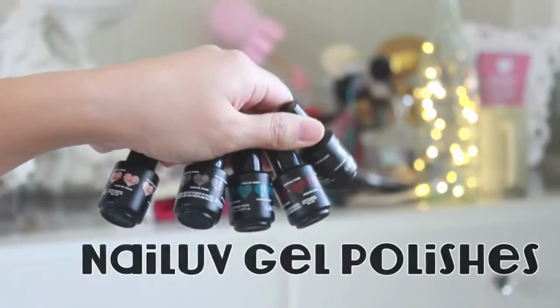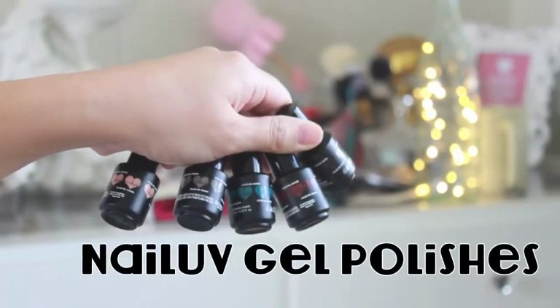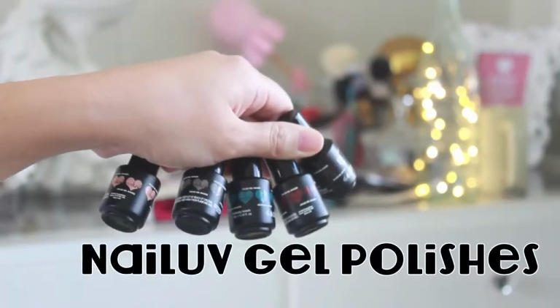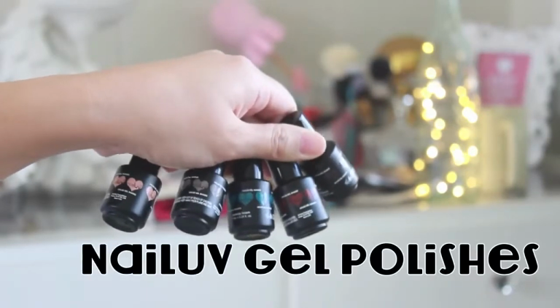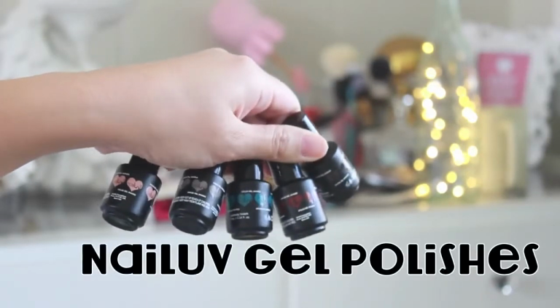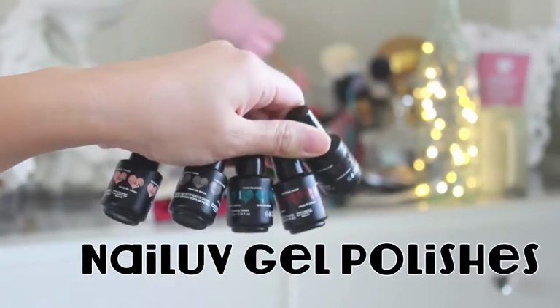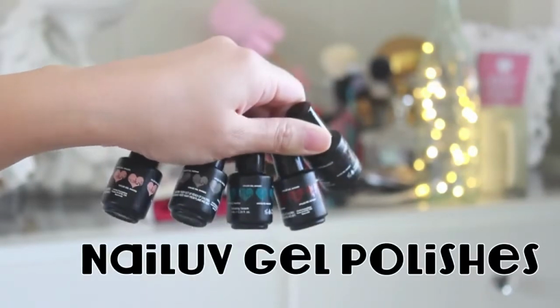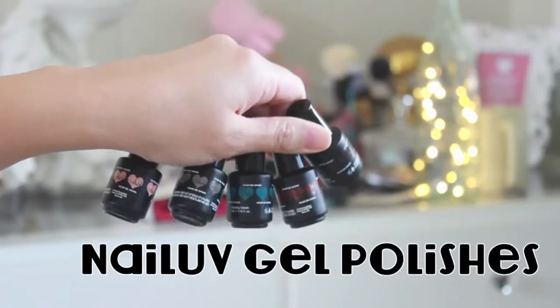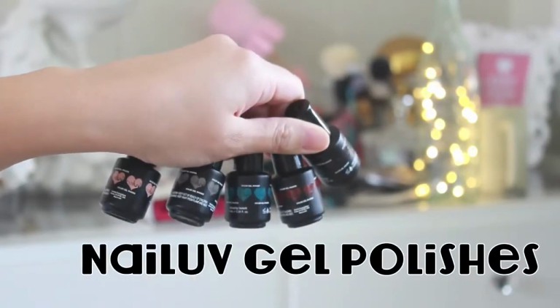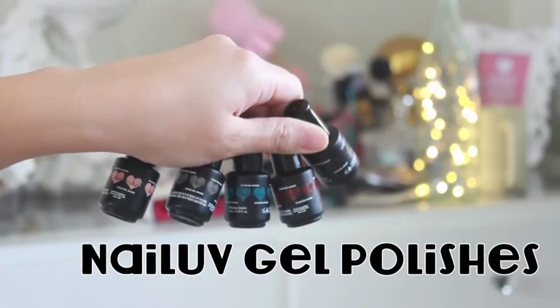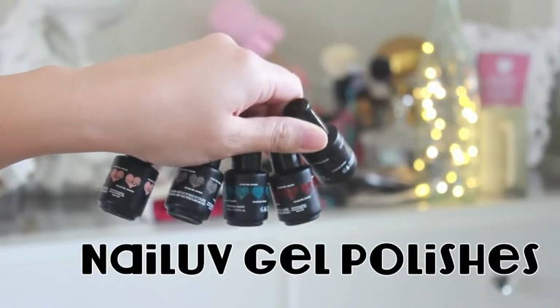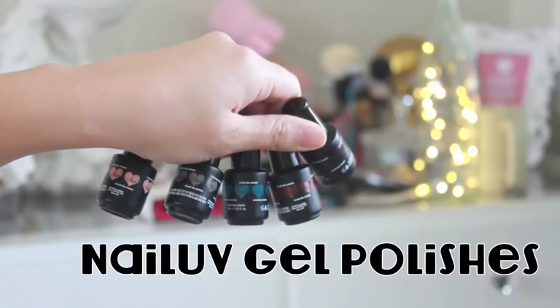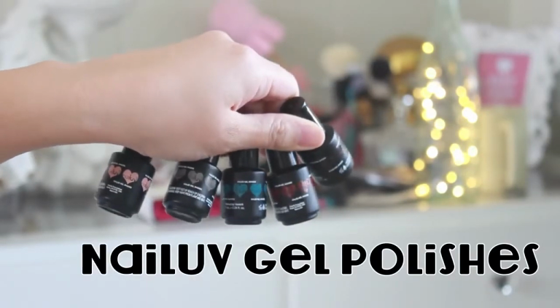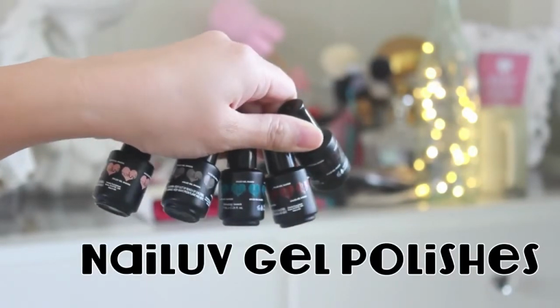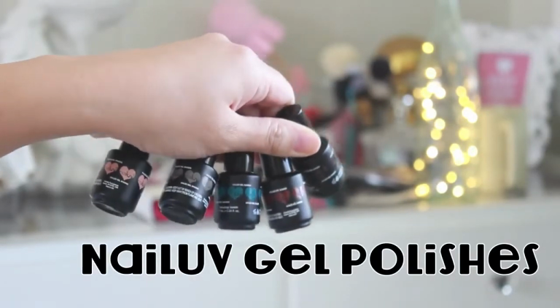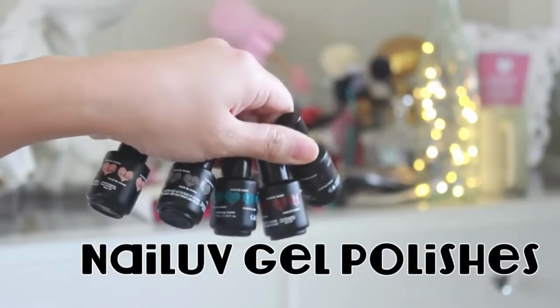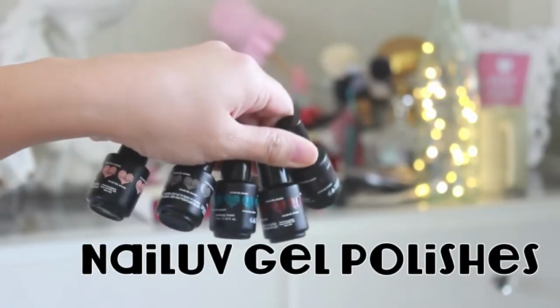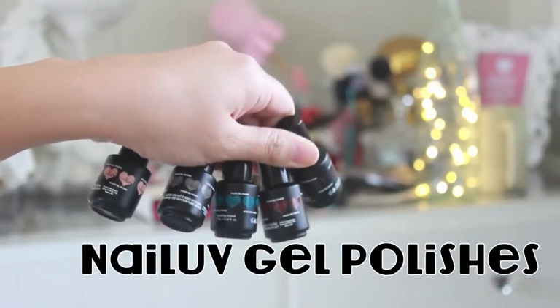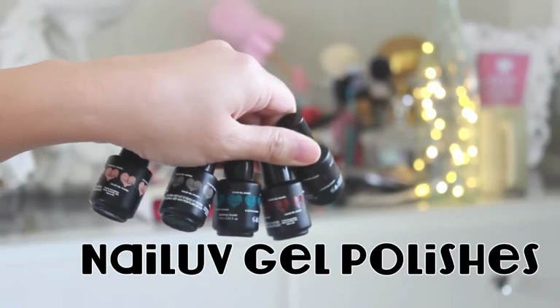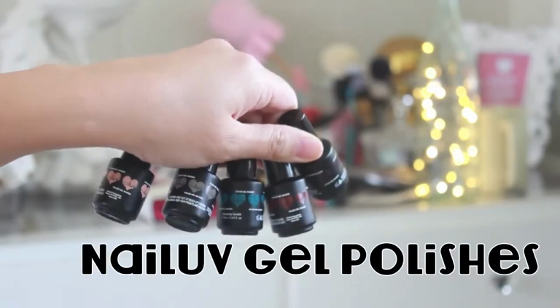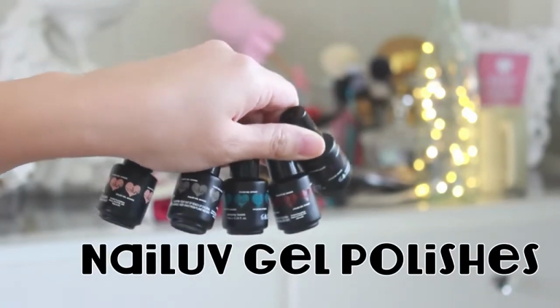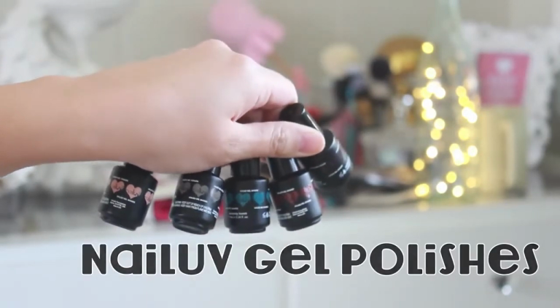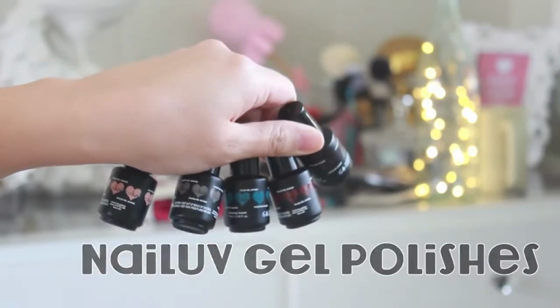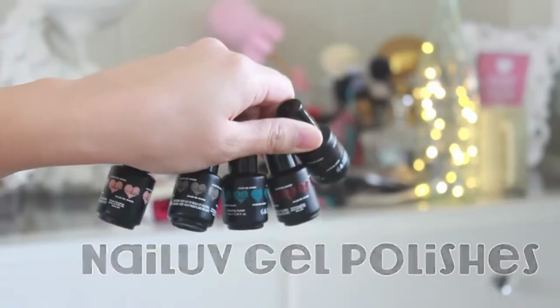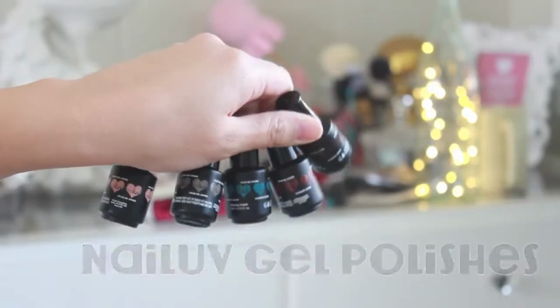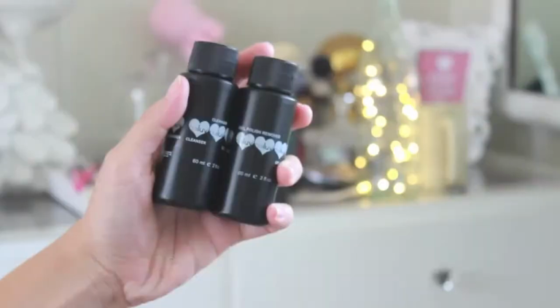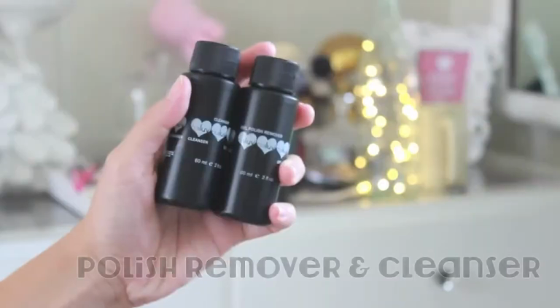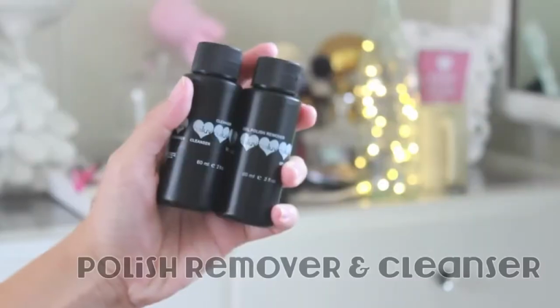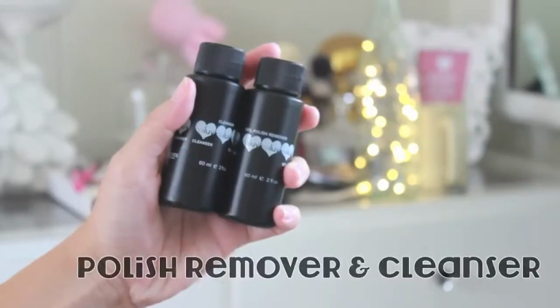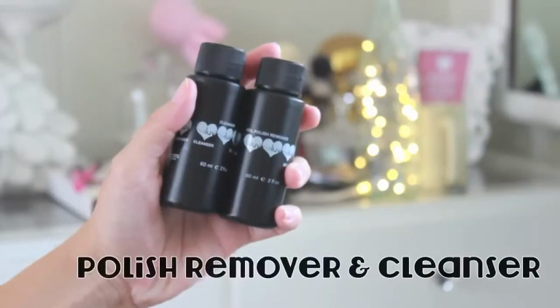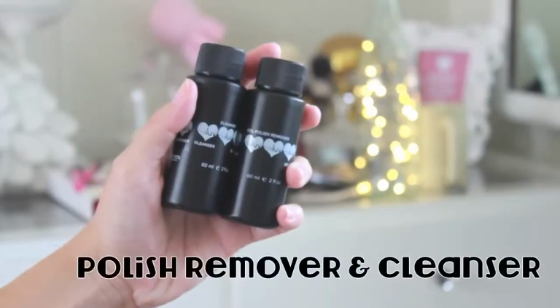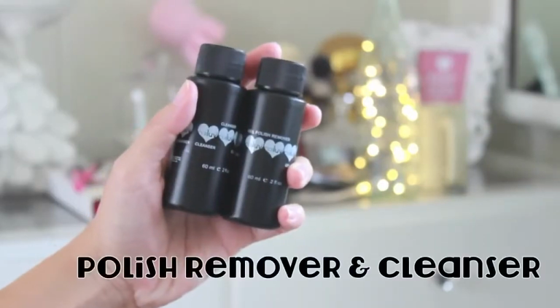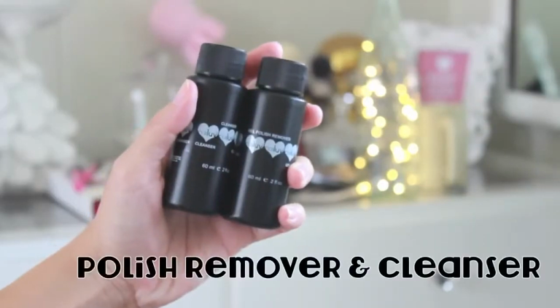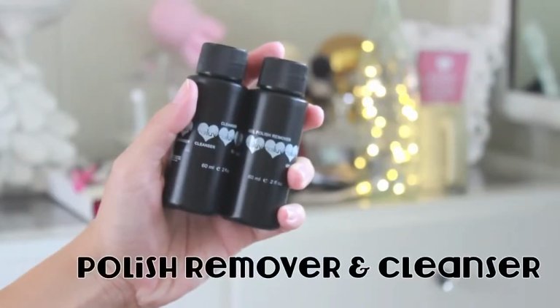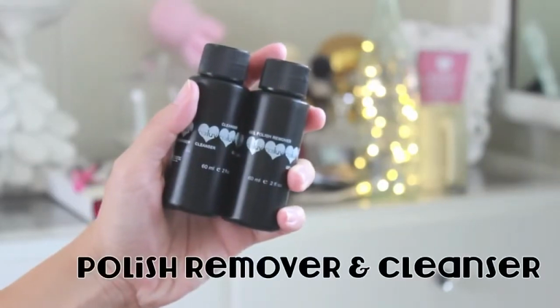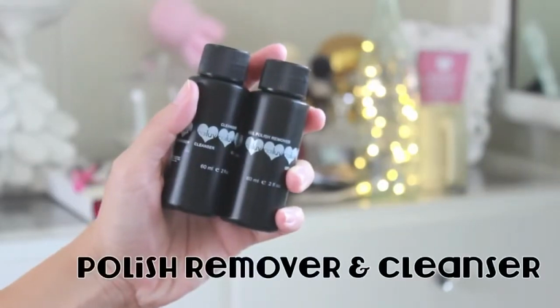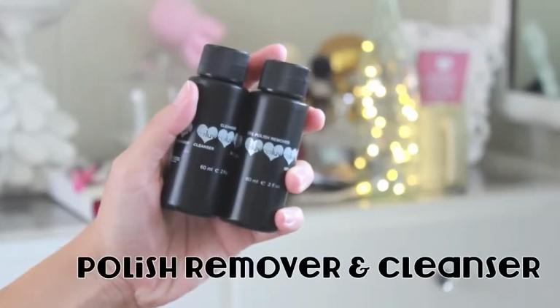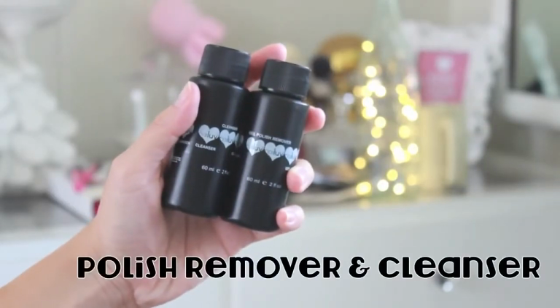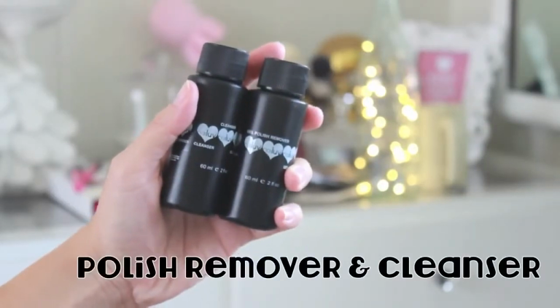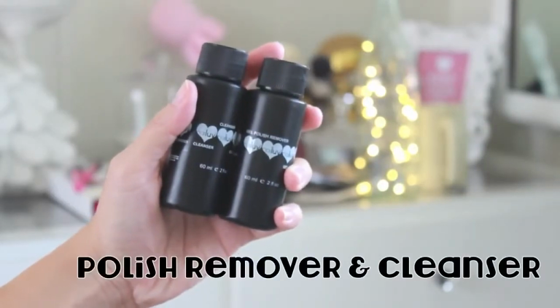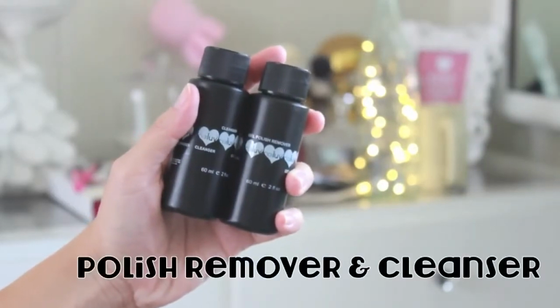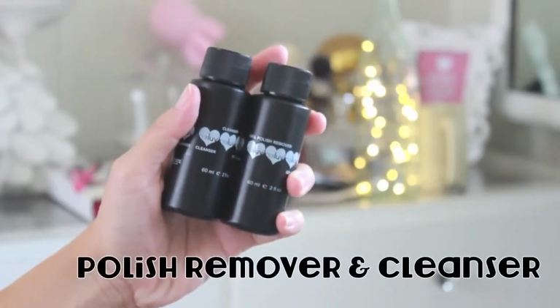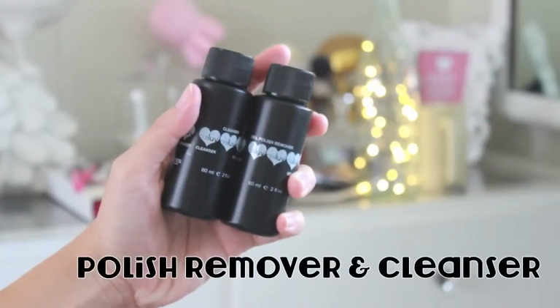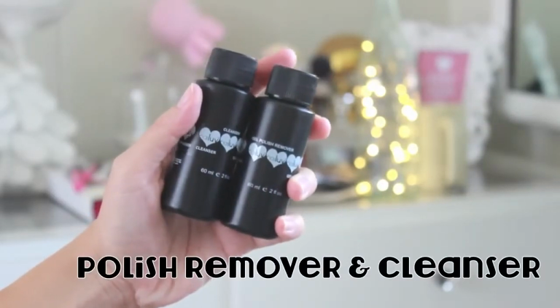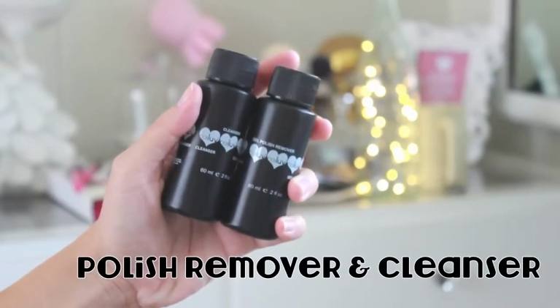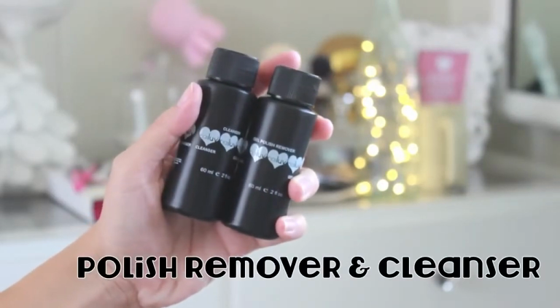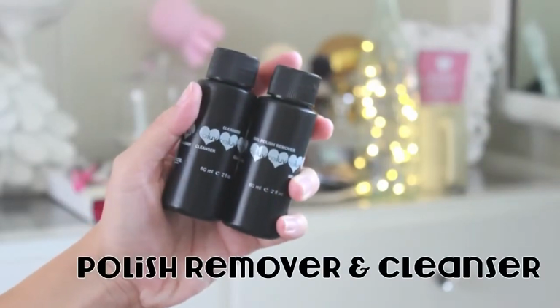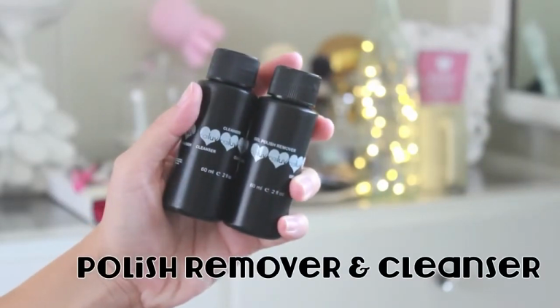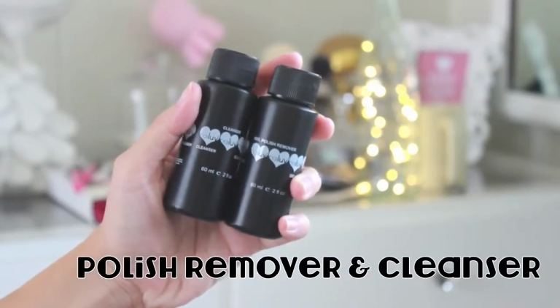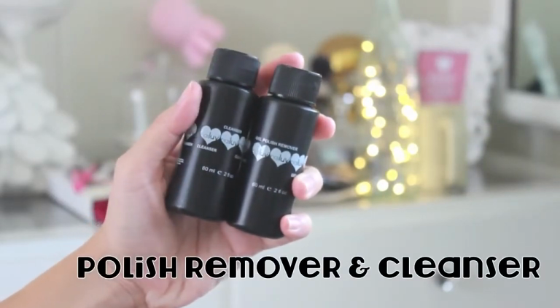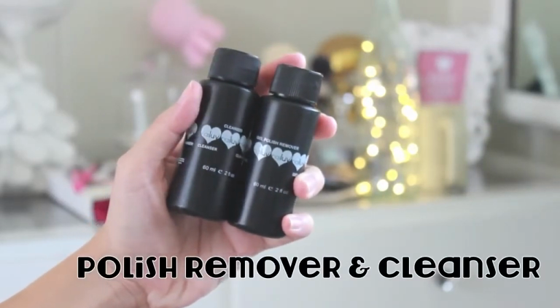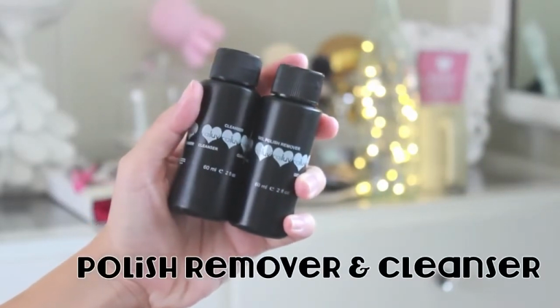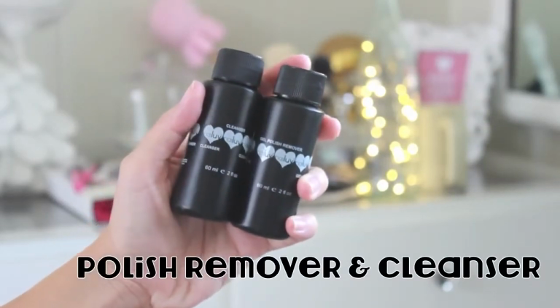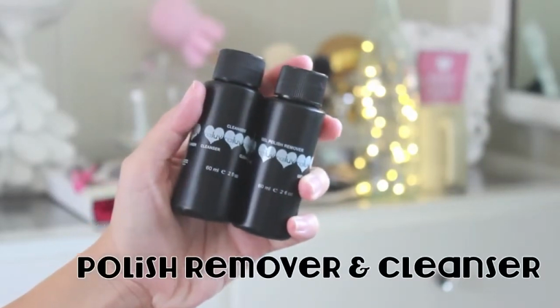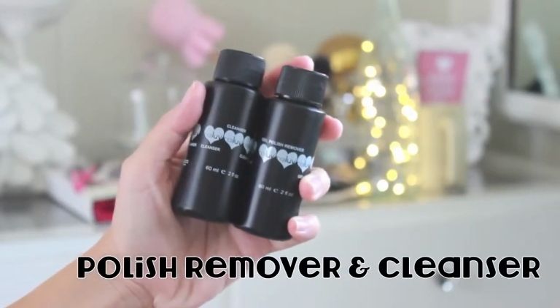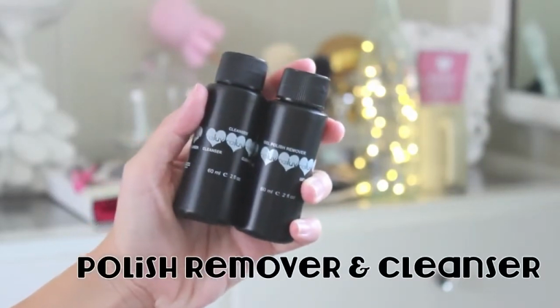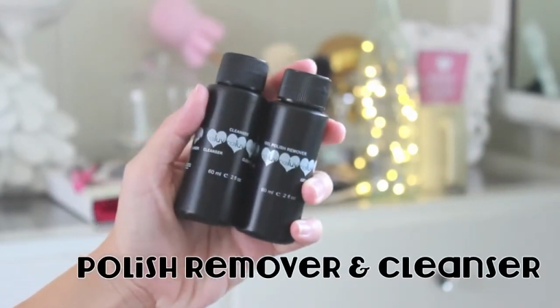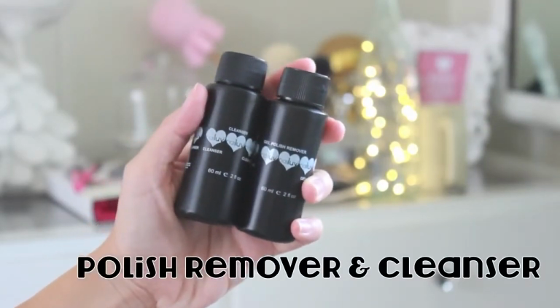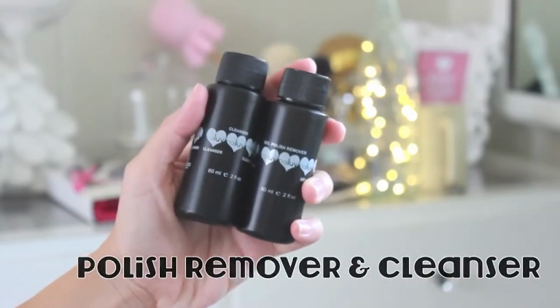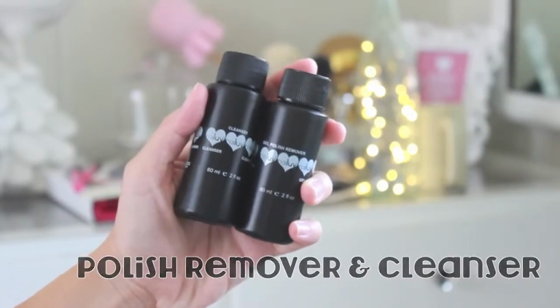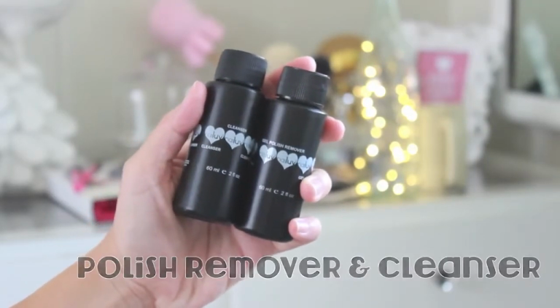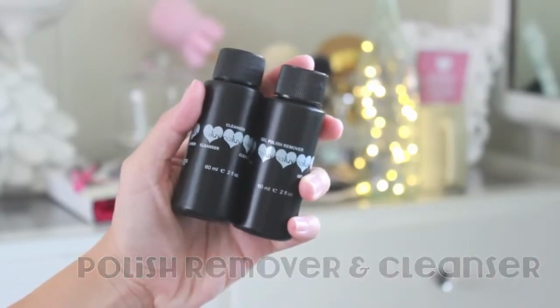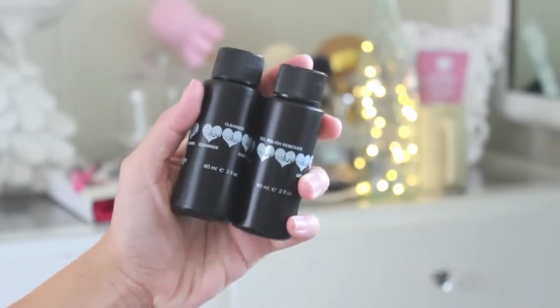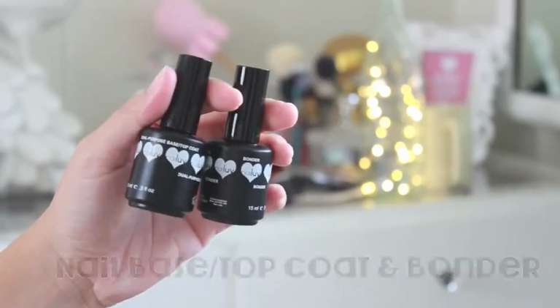5 Nail Love gel polishes, a polish remover and cleanser, and nail base top coat and bonder.